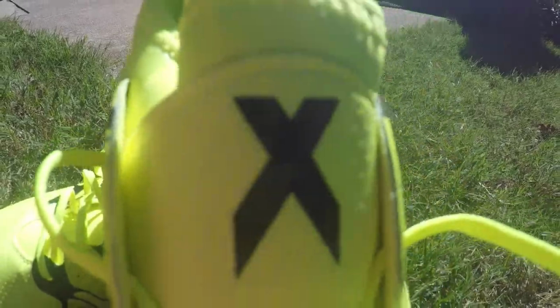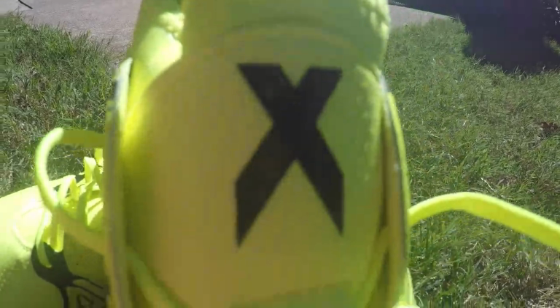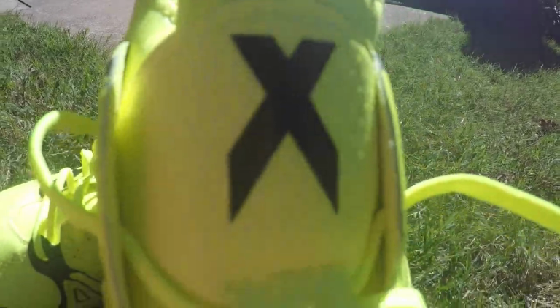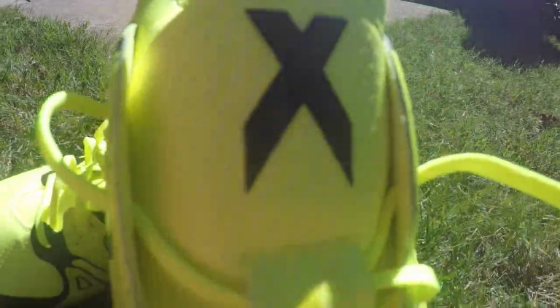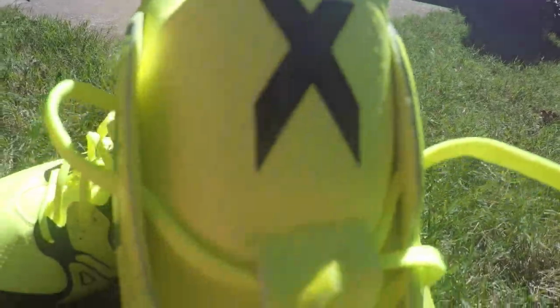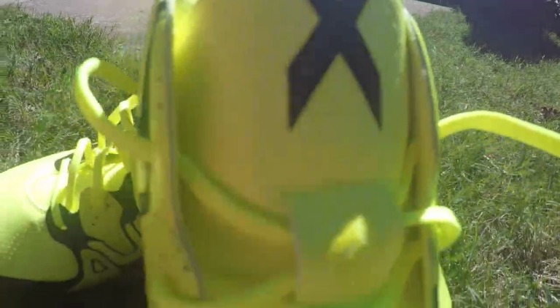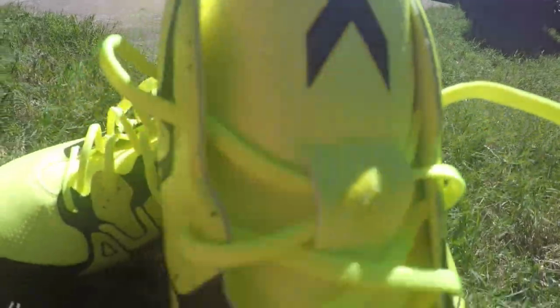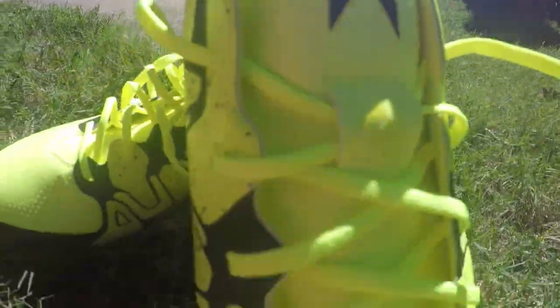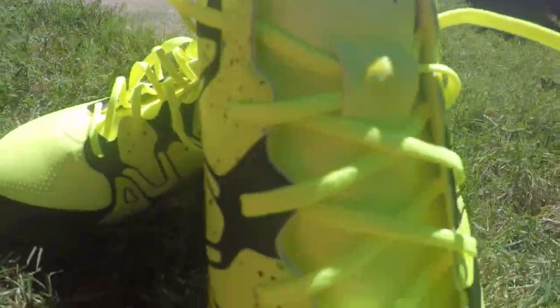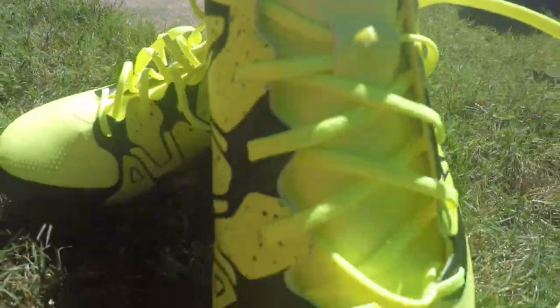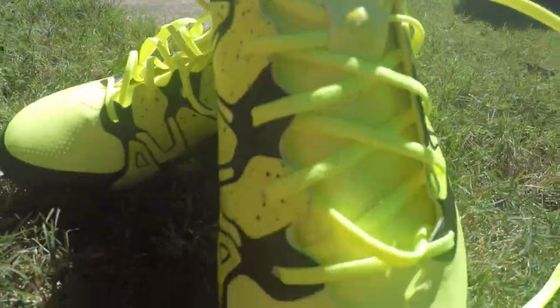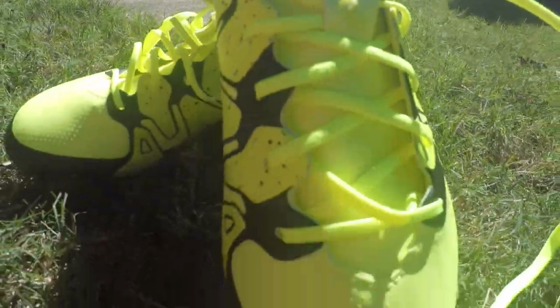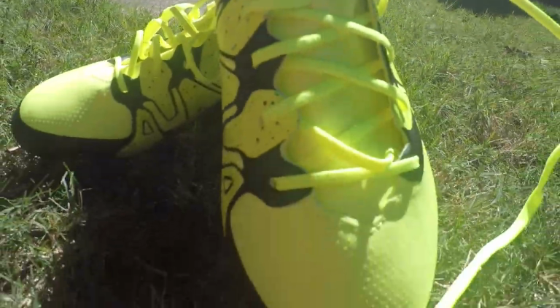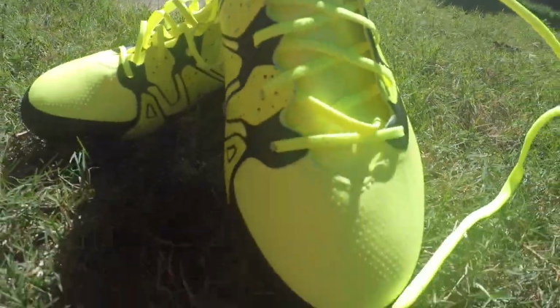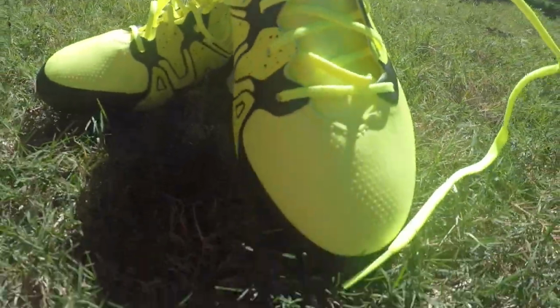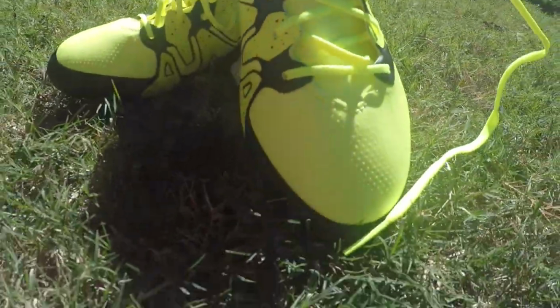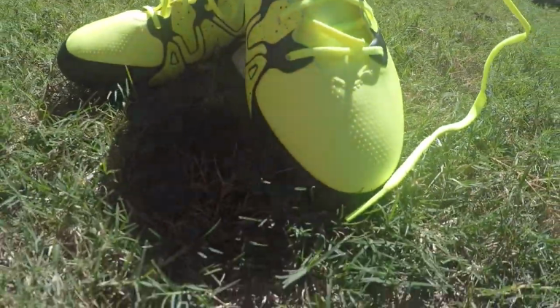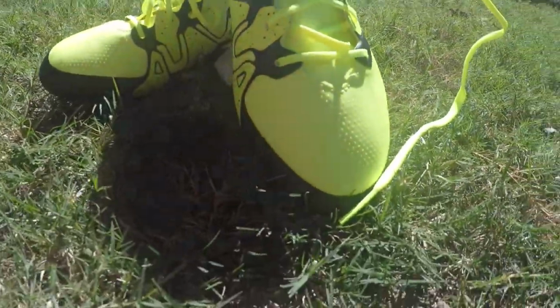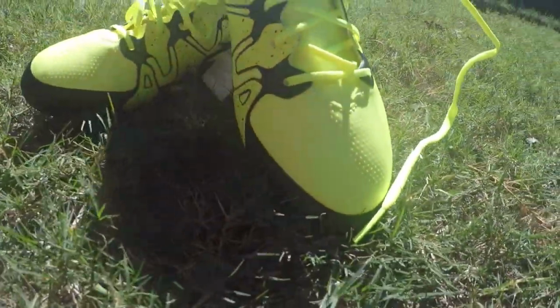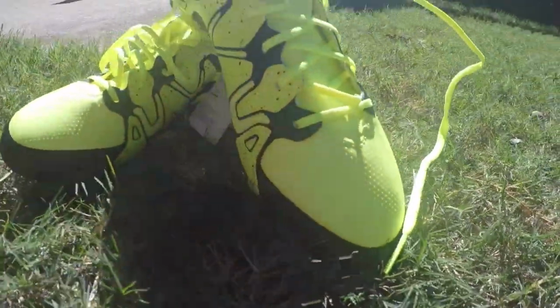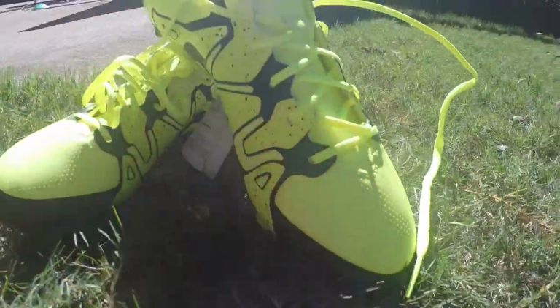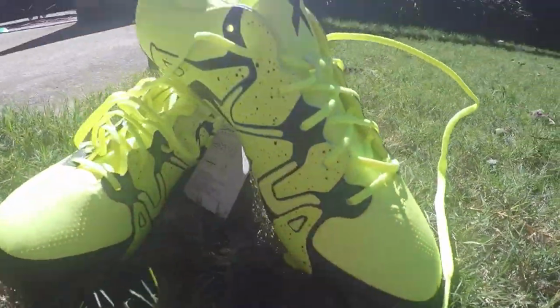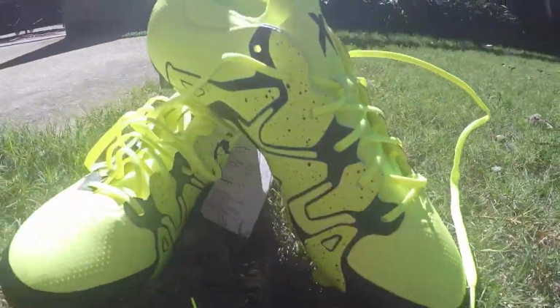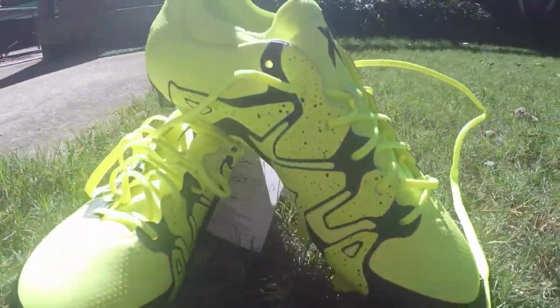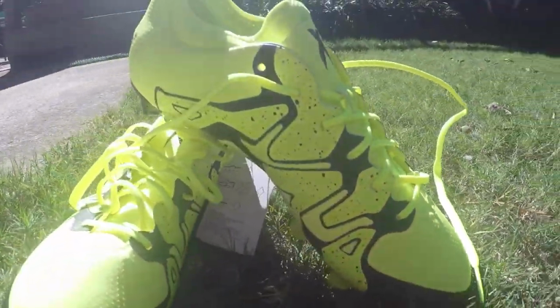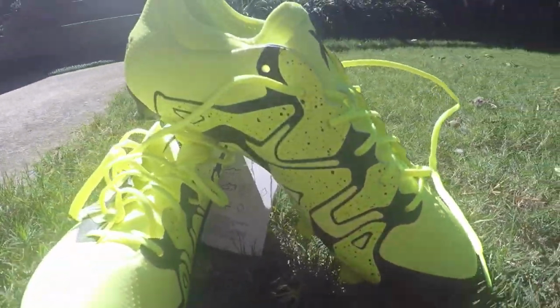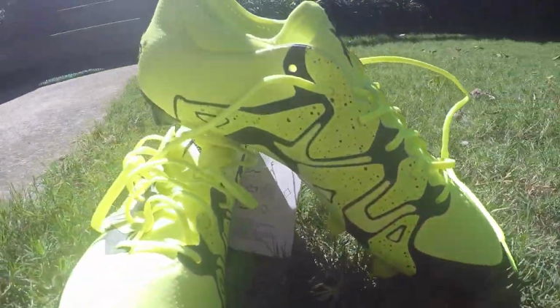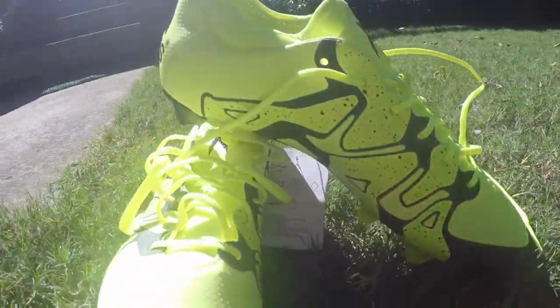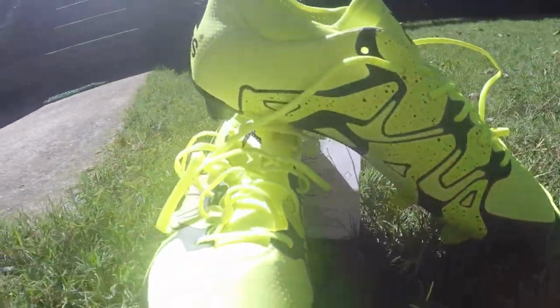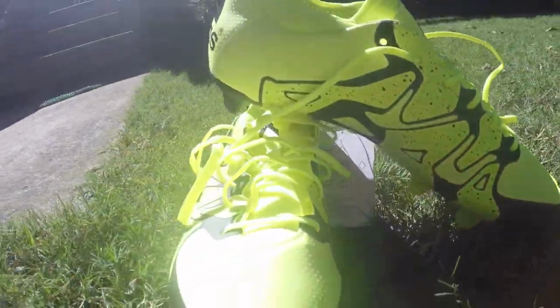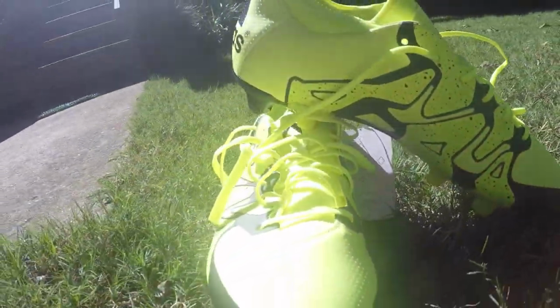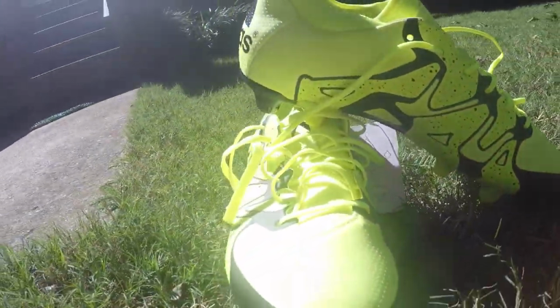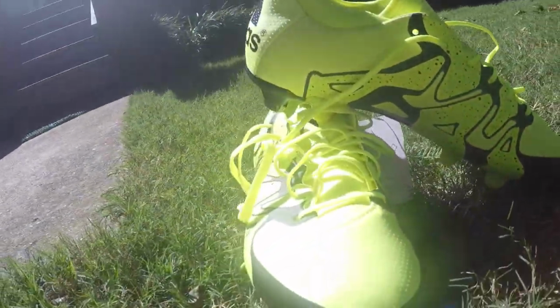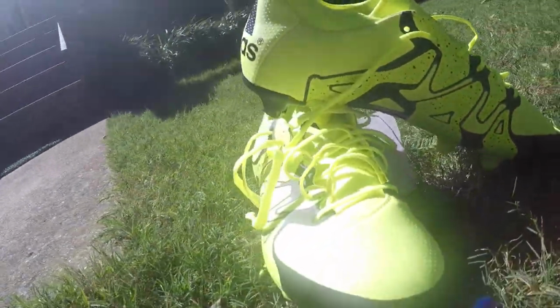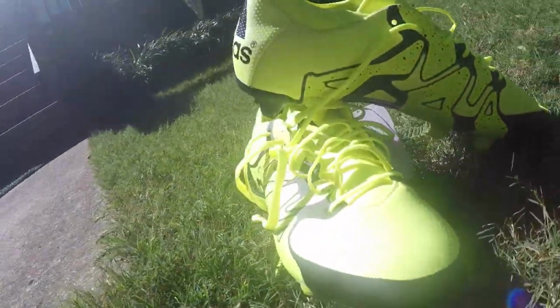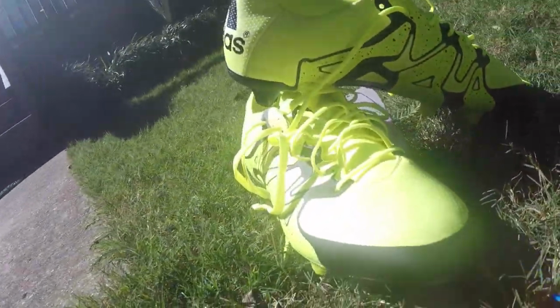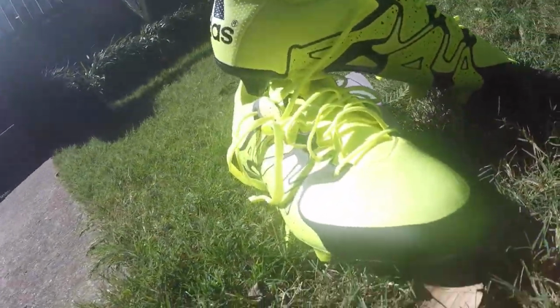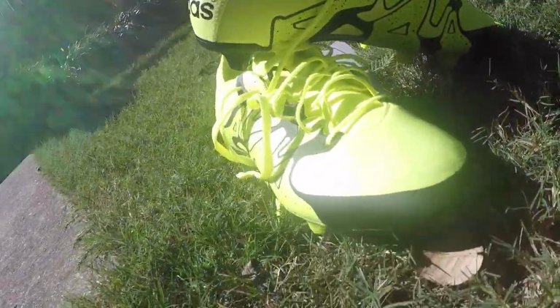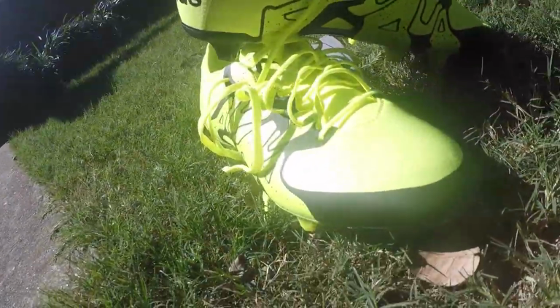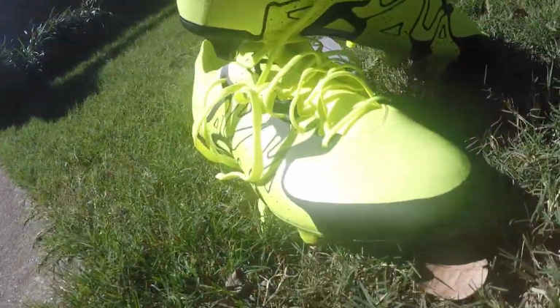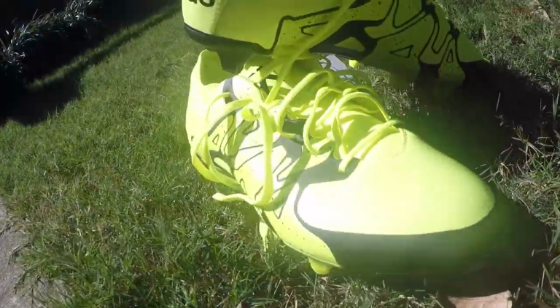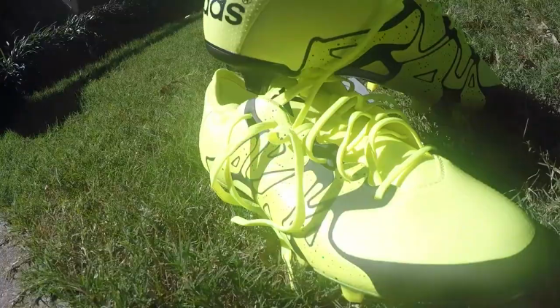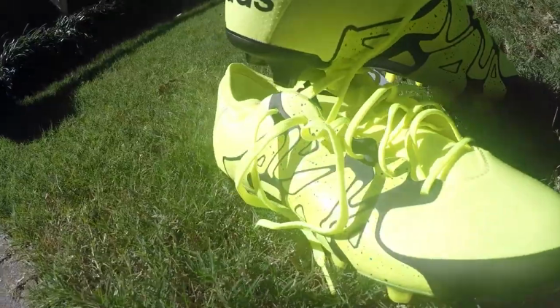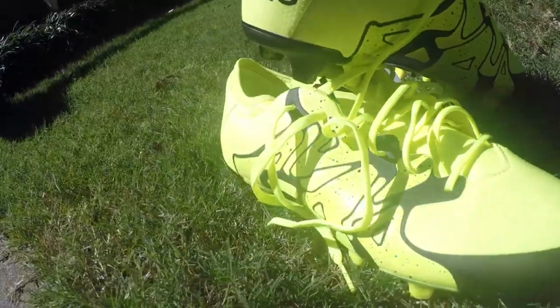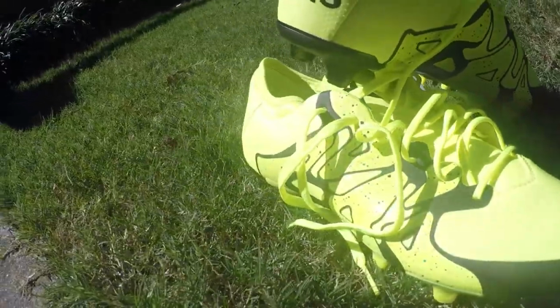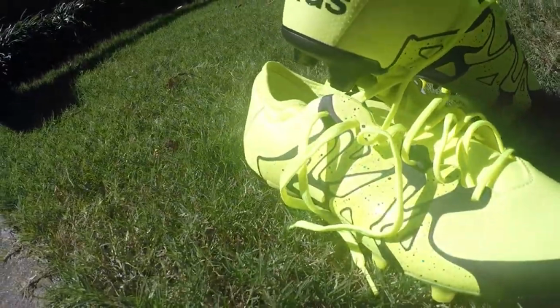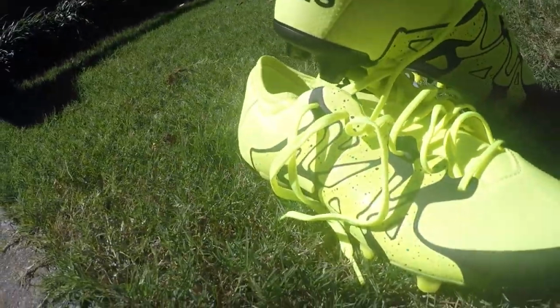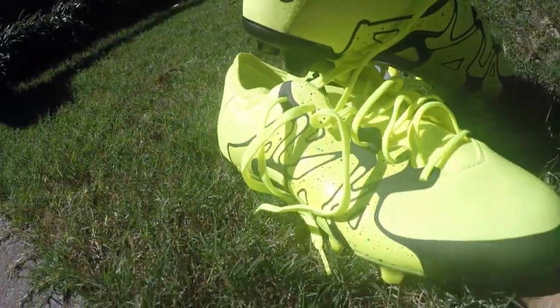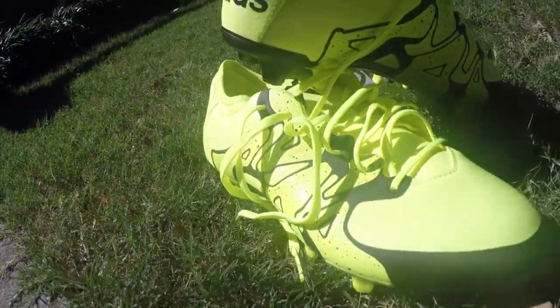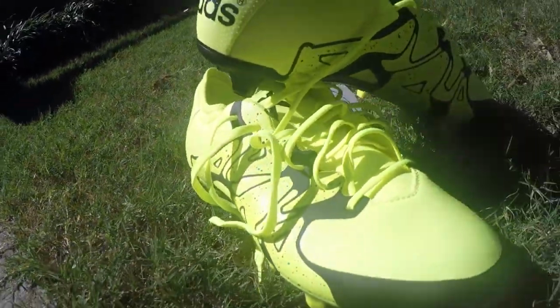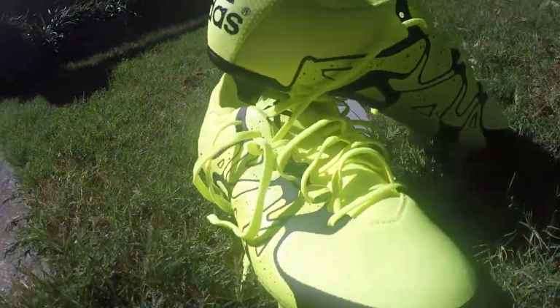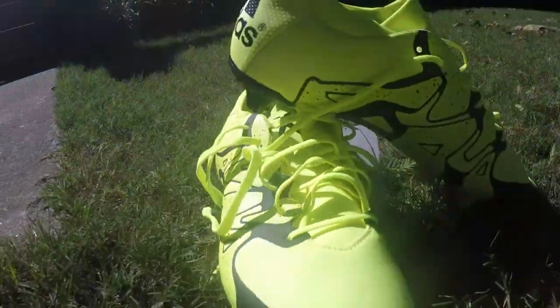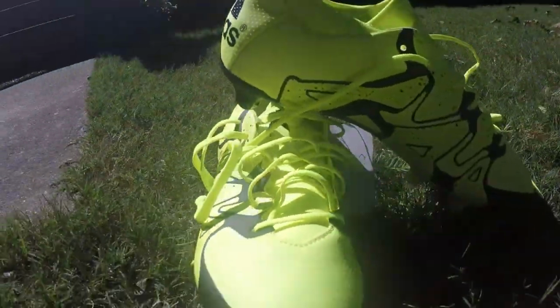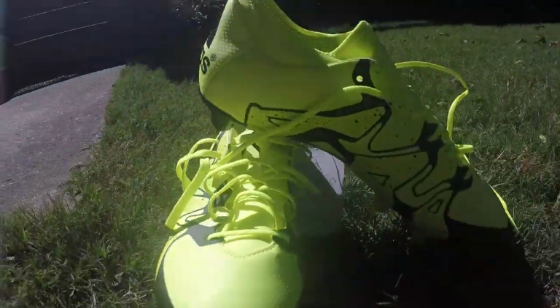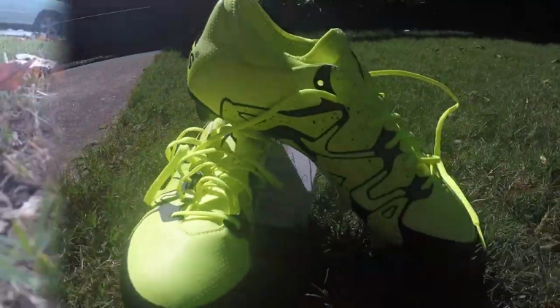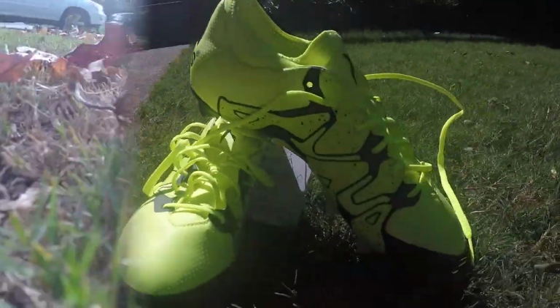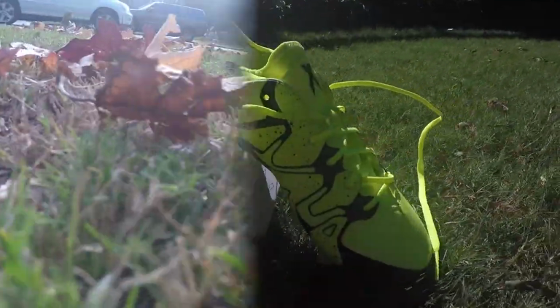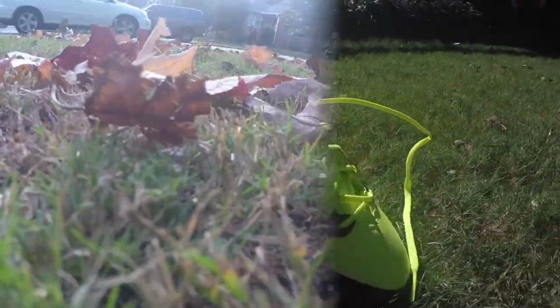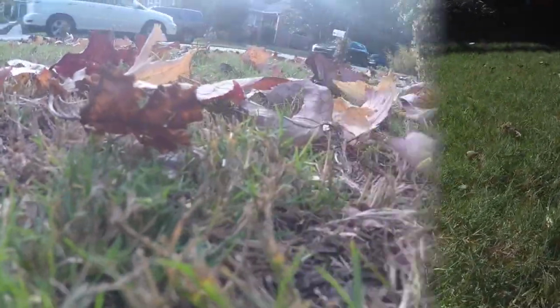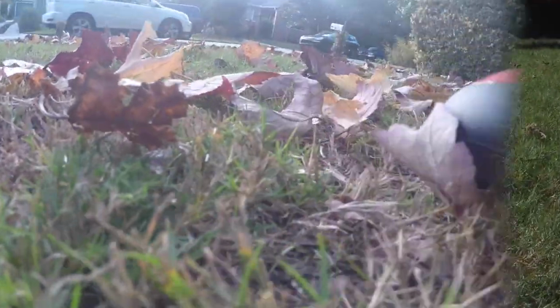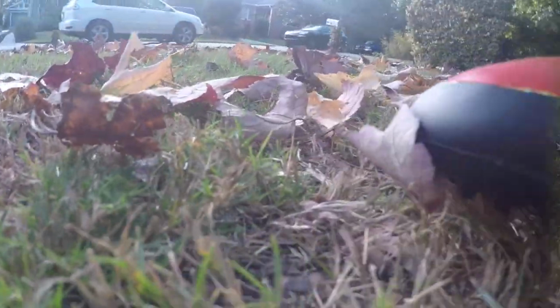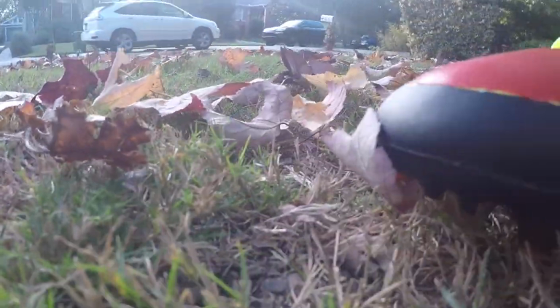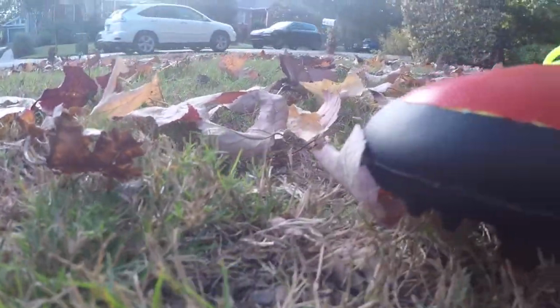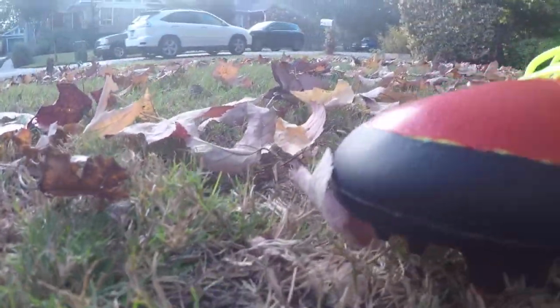Hey guys, welcome back to another video. Today I plasti-dipped my cleats and I'm going to show you how you can do the same to yours.